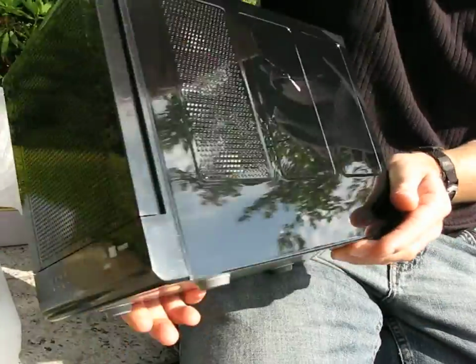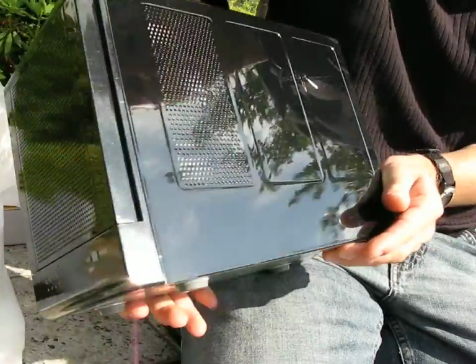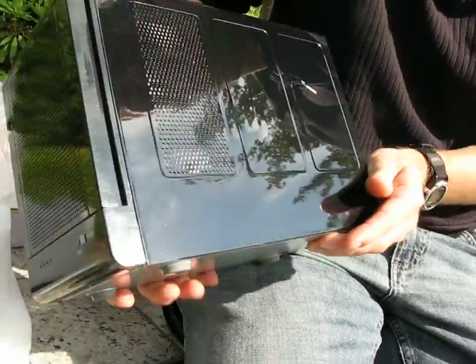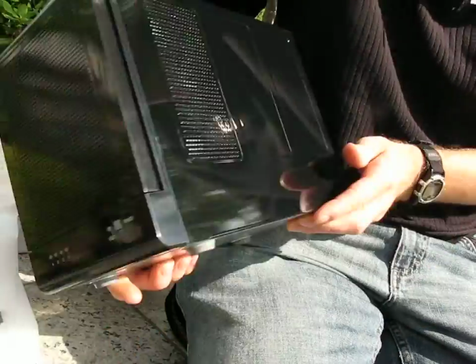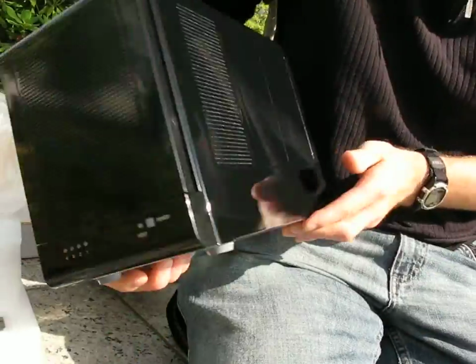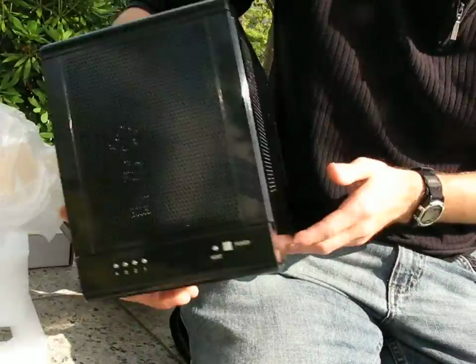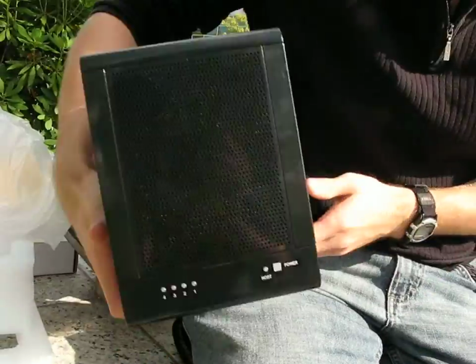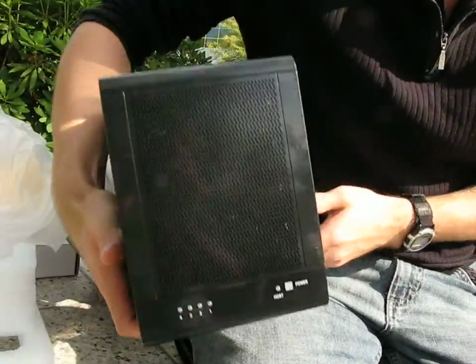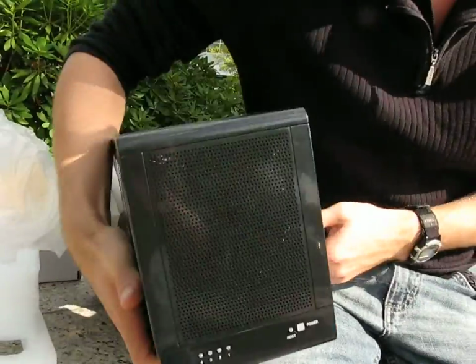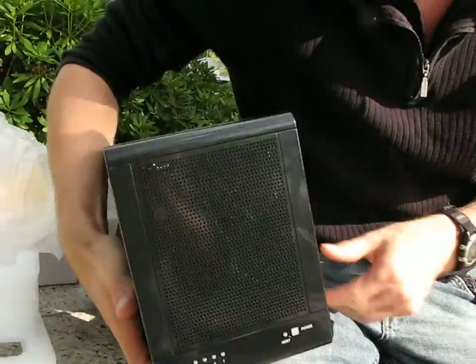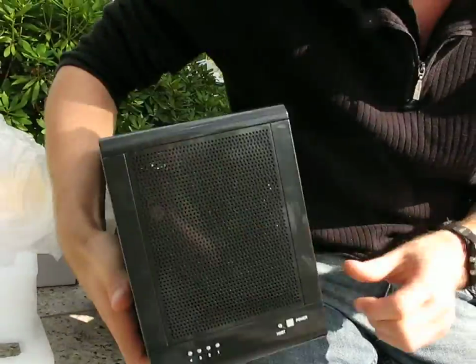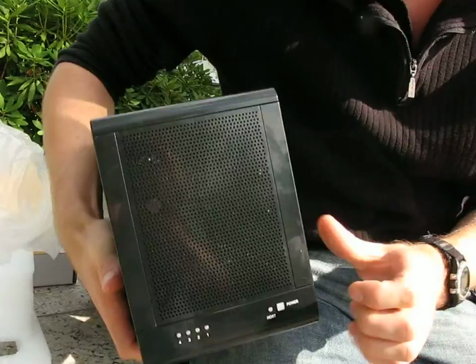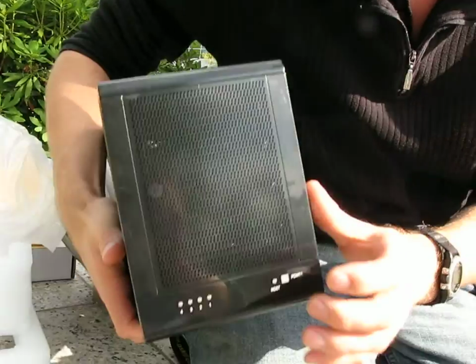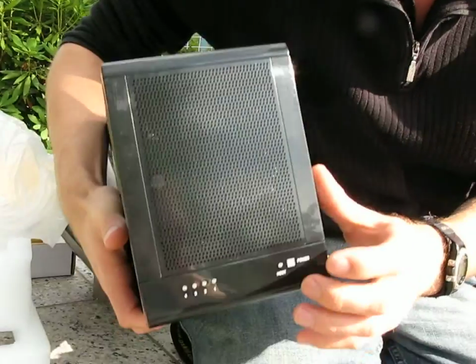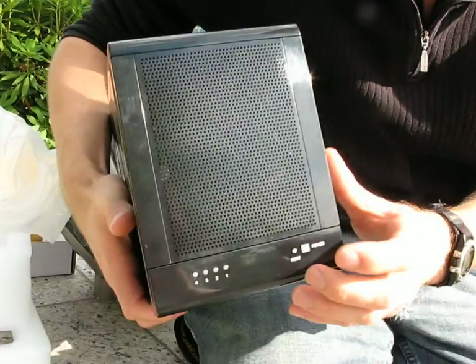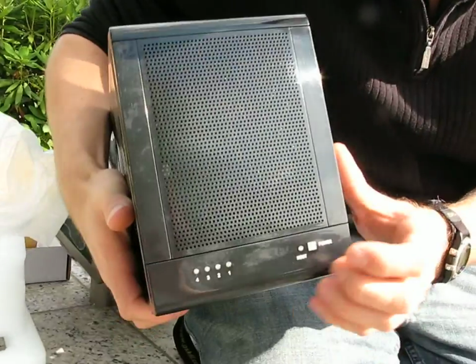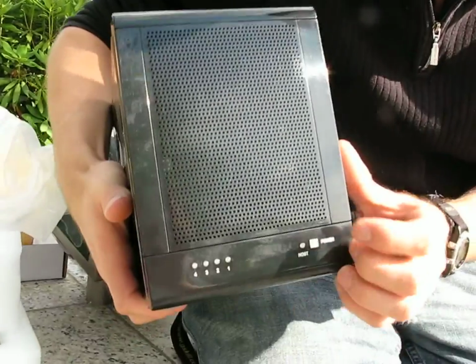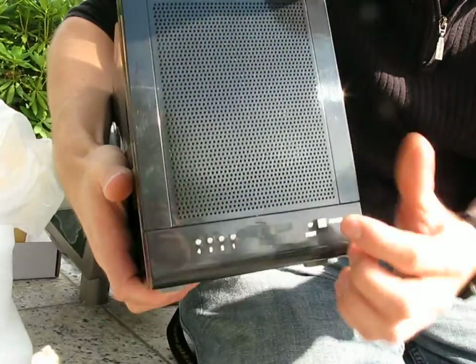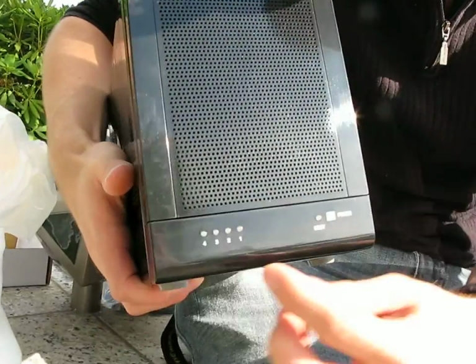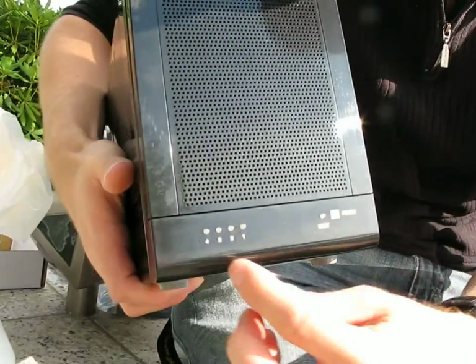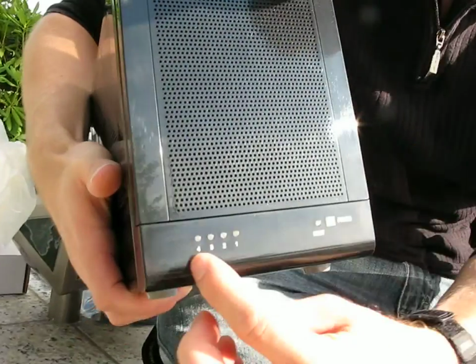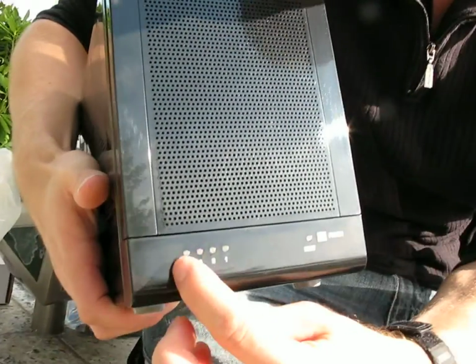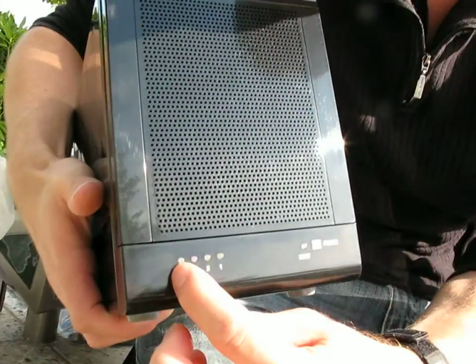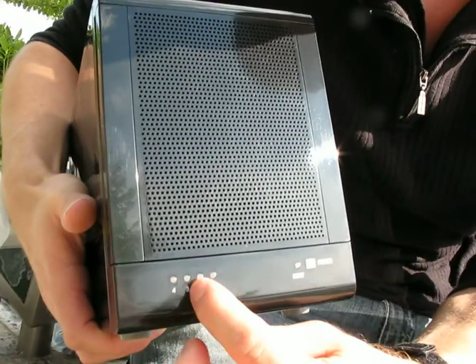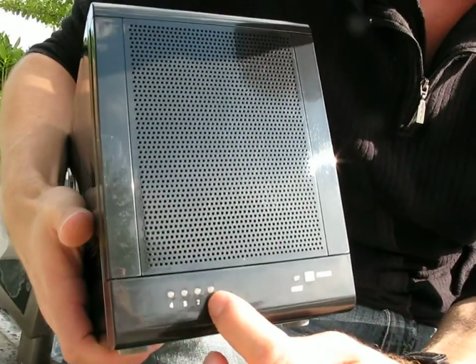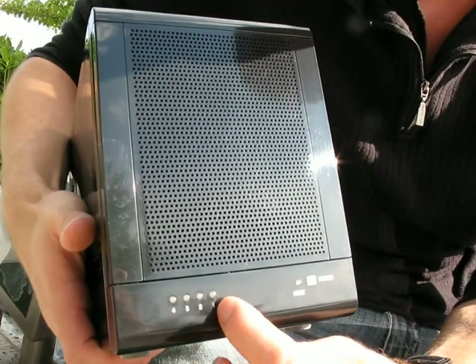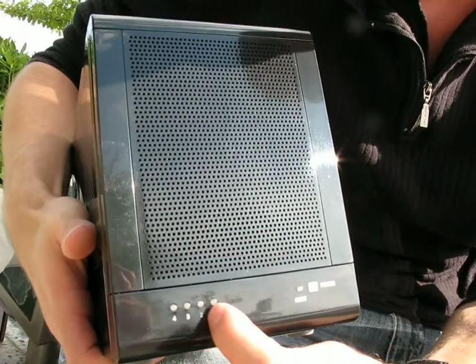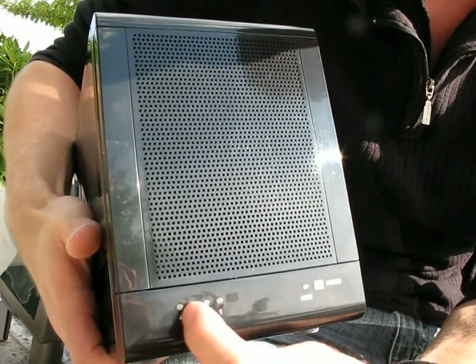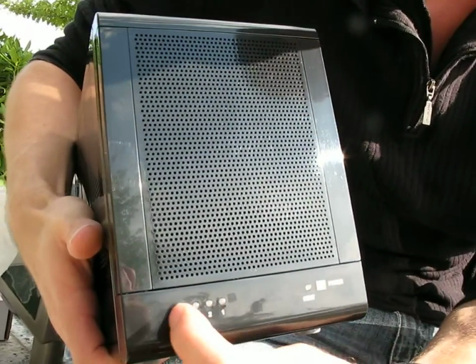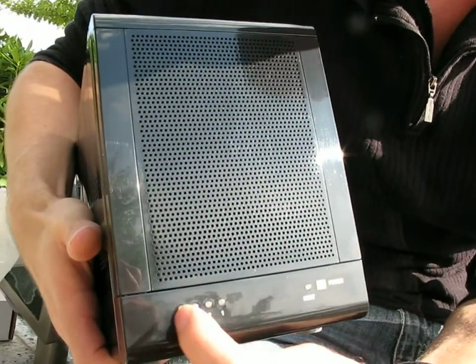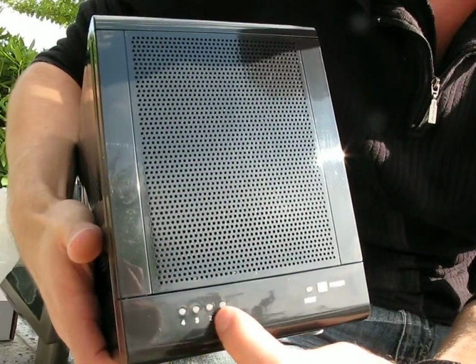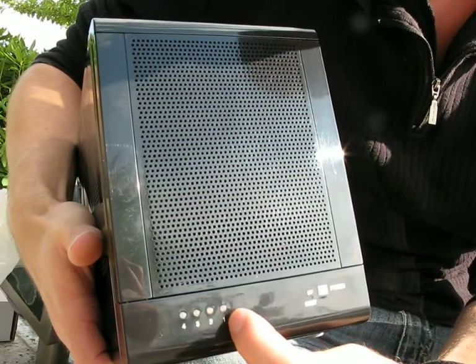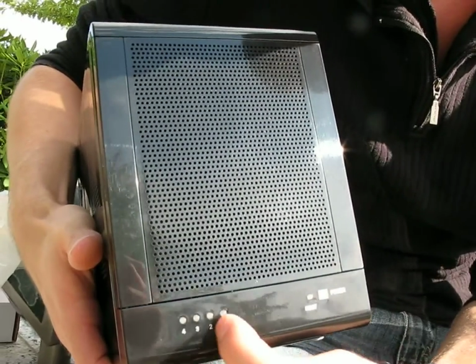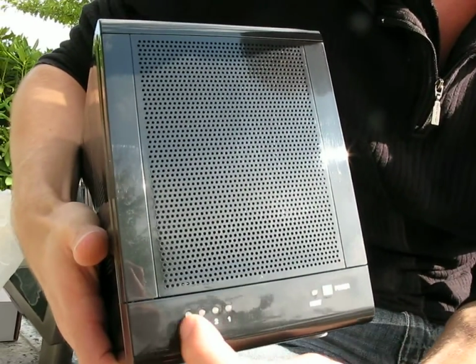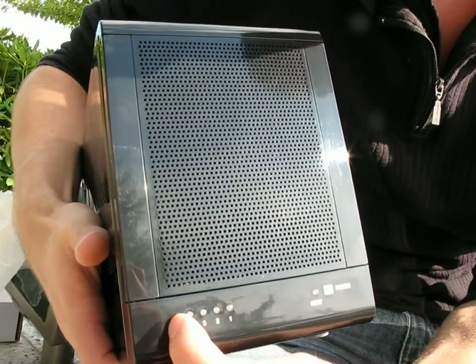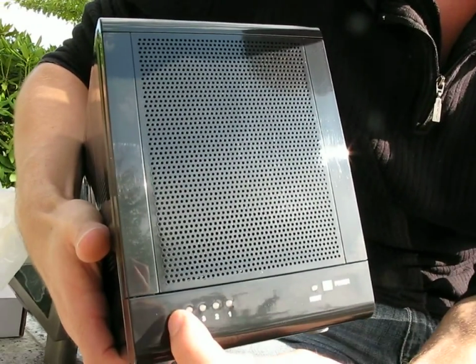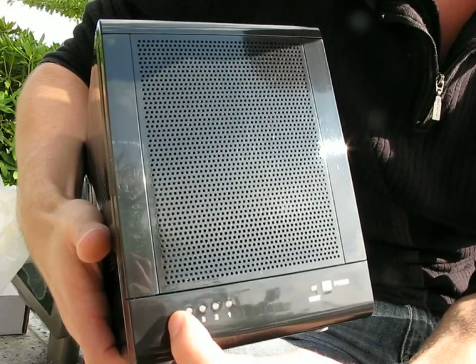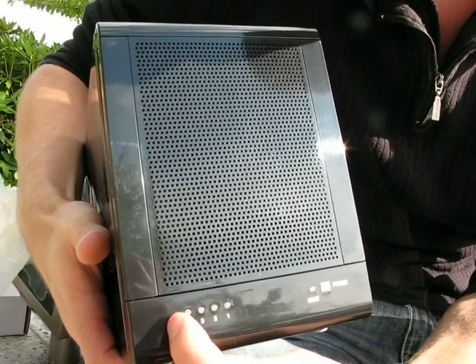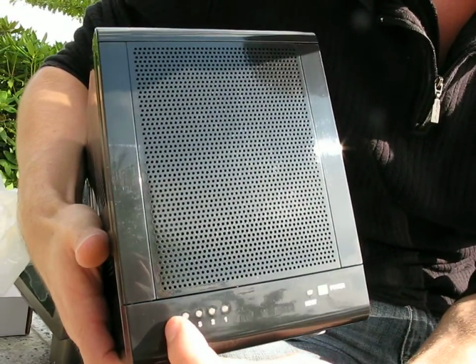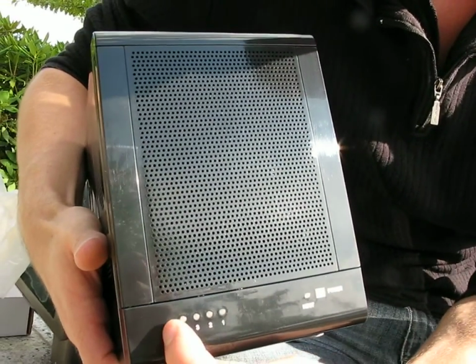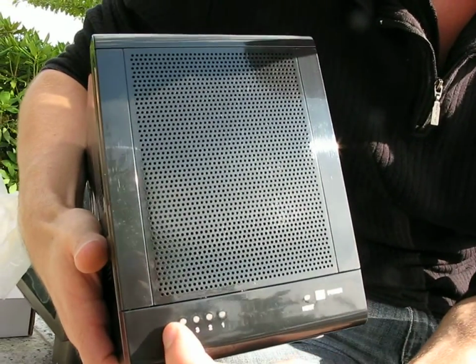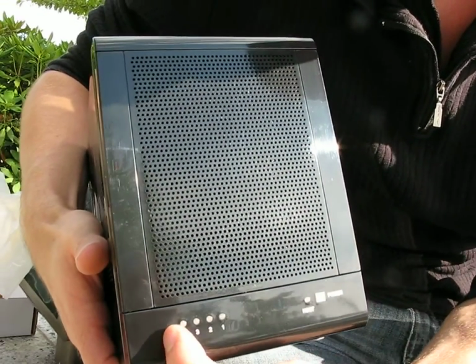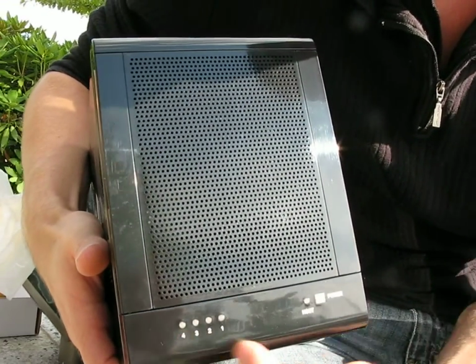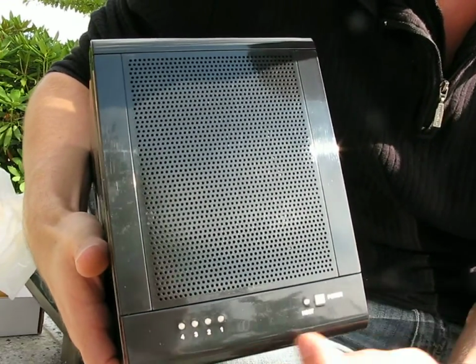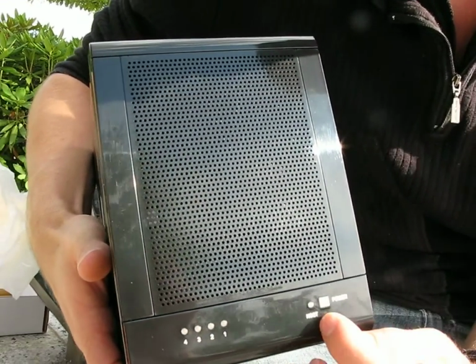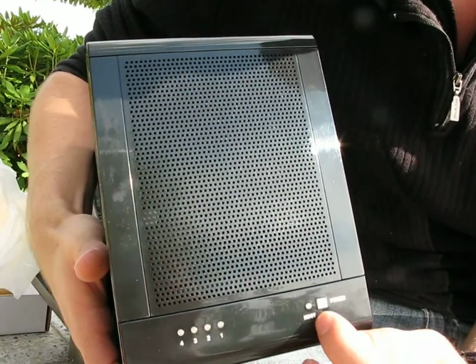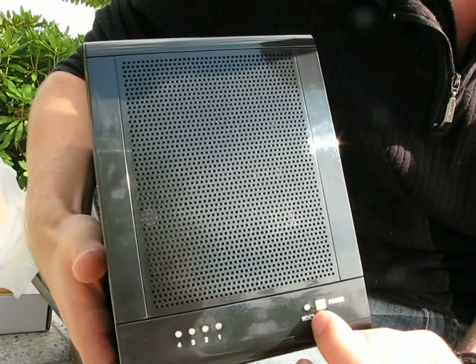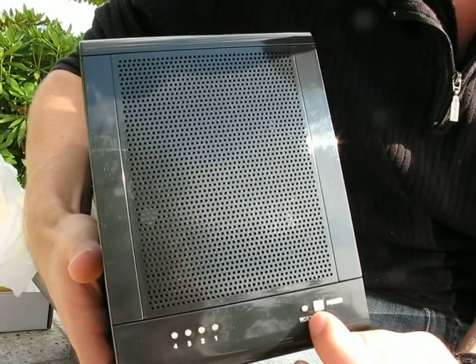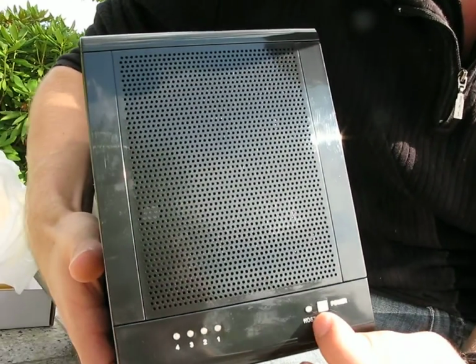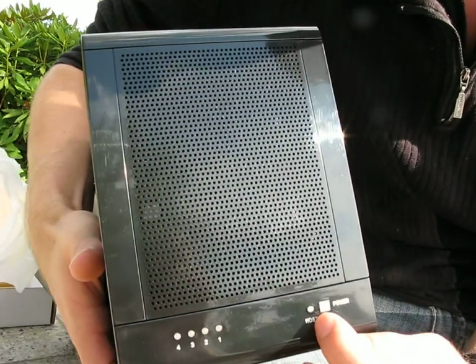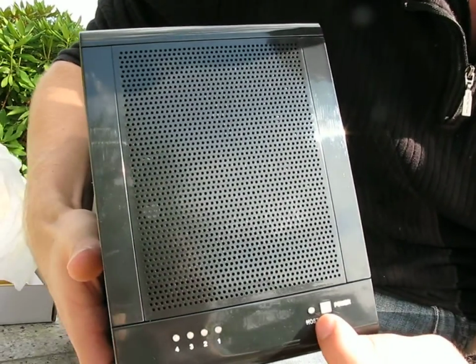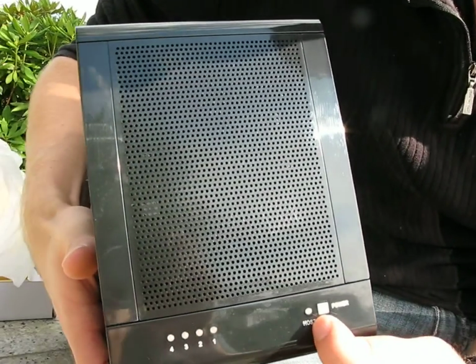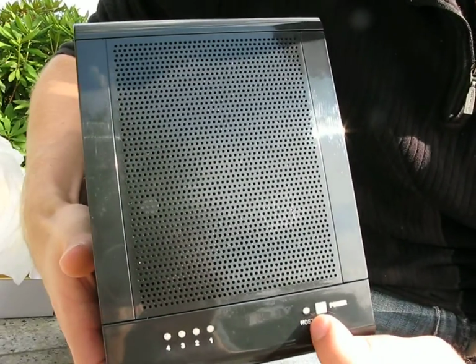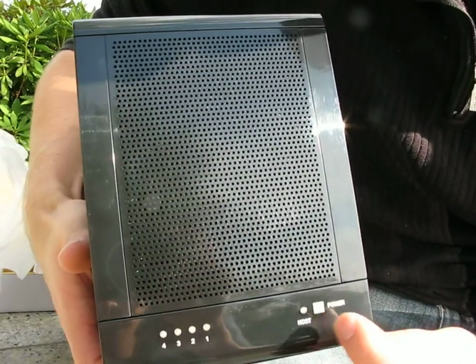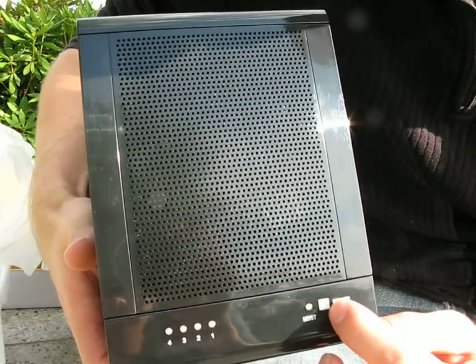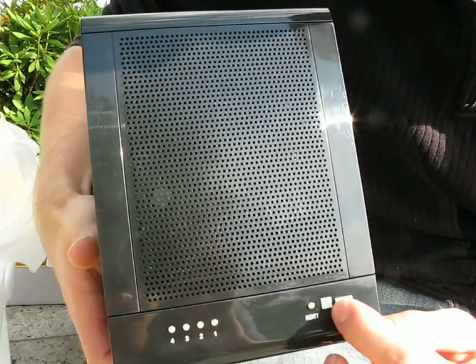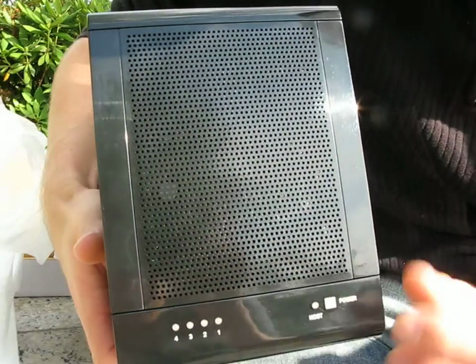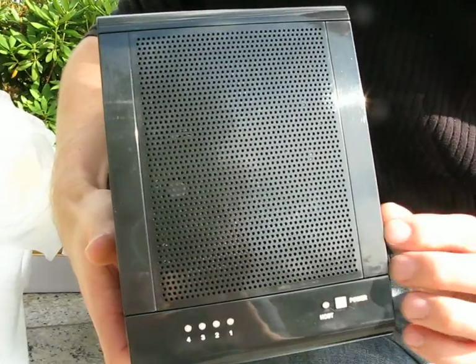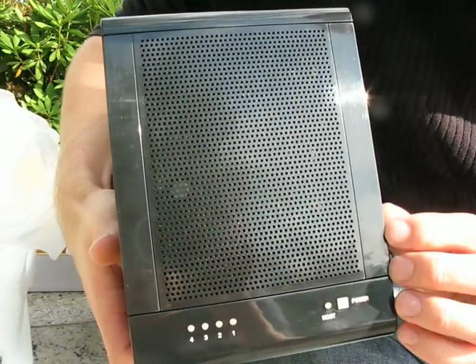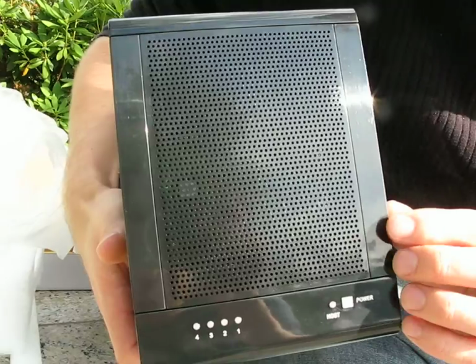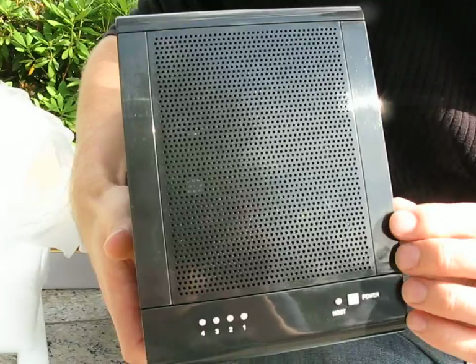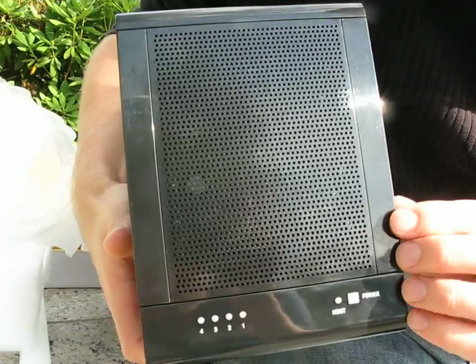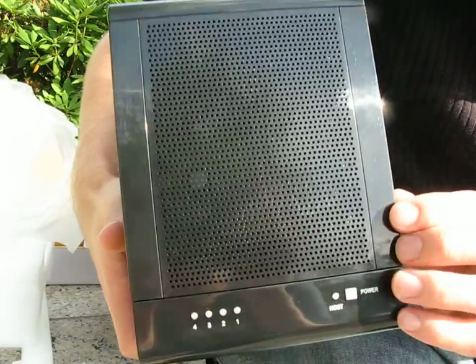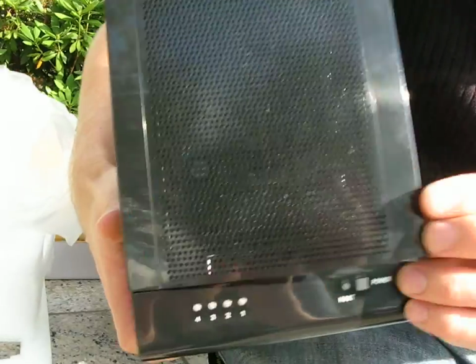On the front, there are activity LEDs for your four hard drives, a host activity LED, and a power LED.